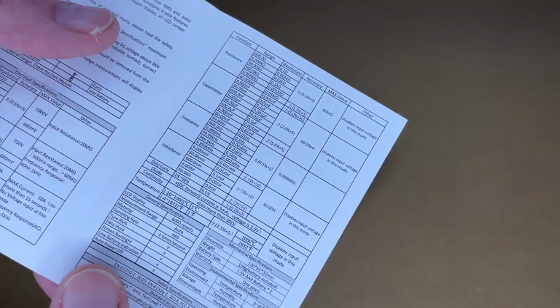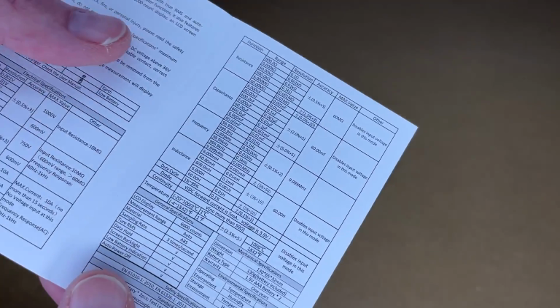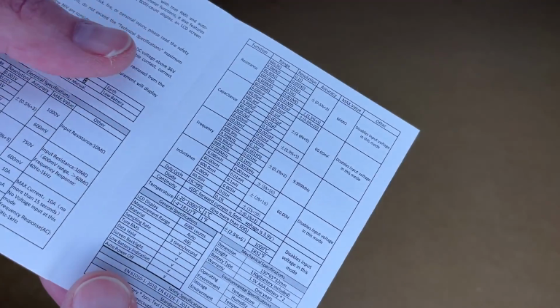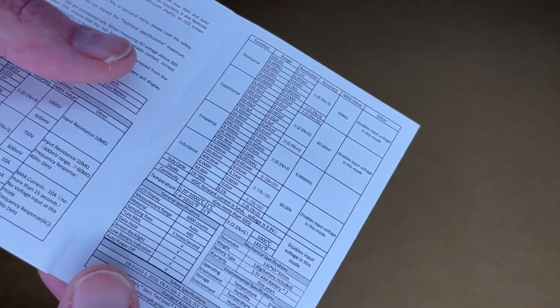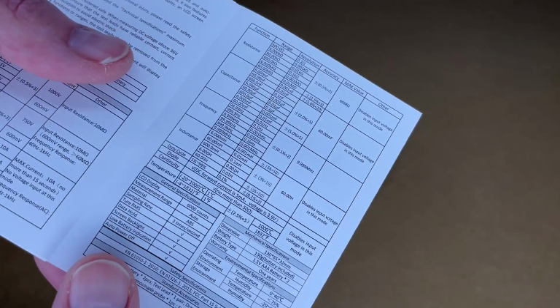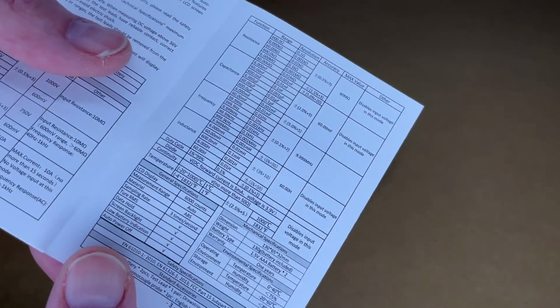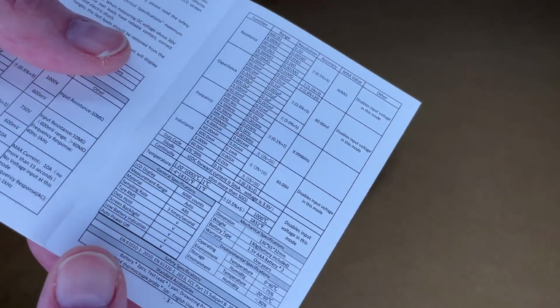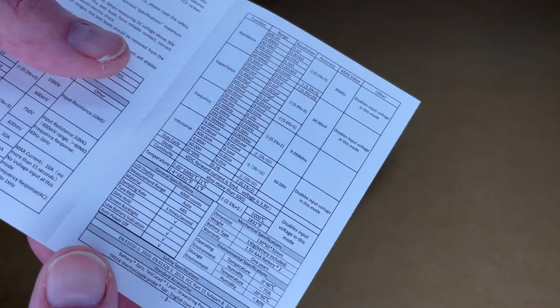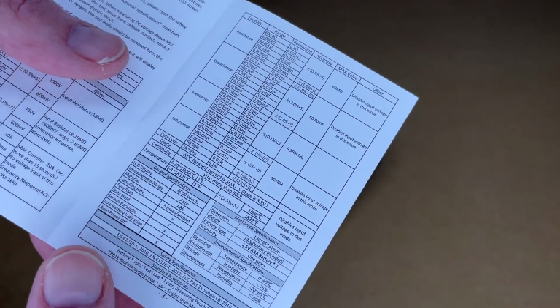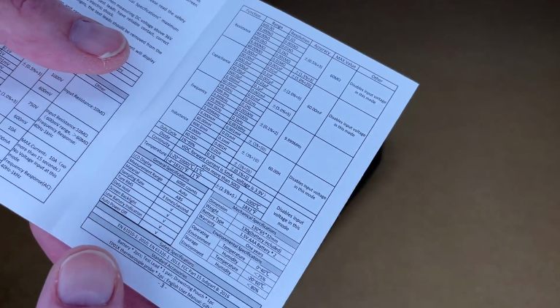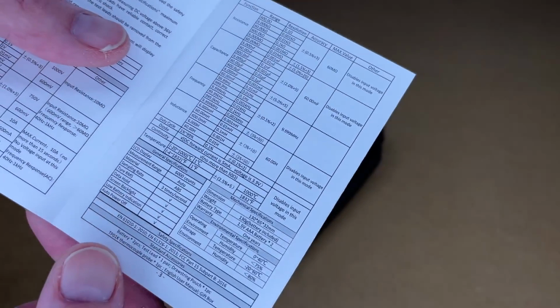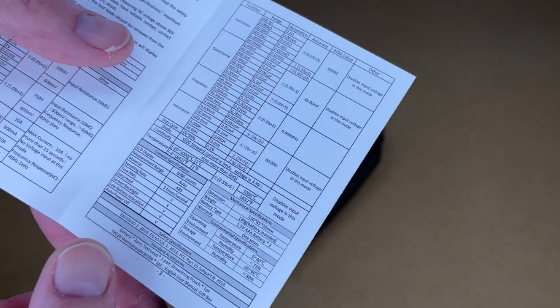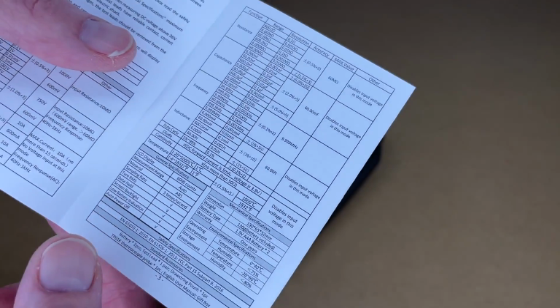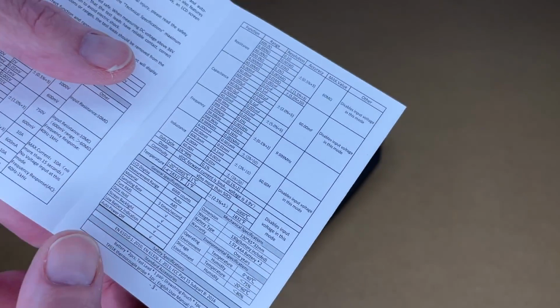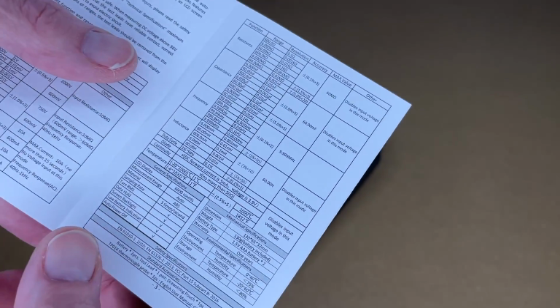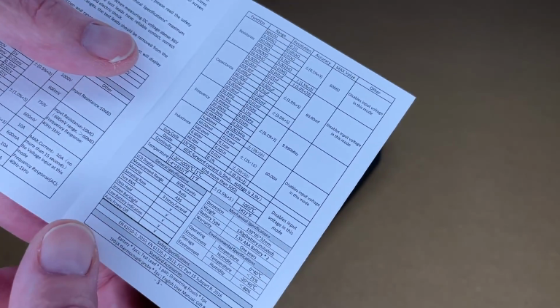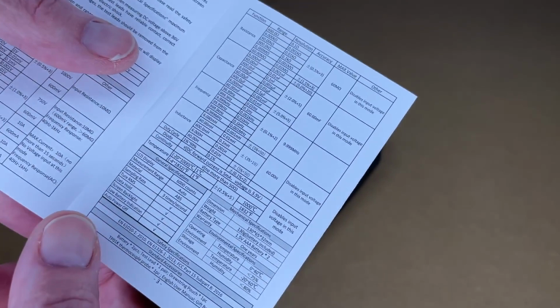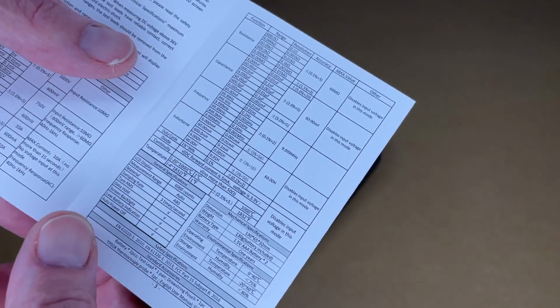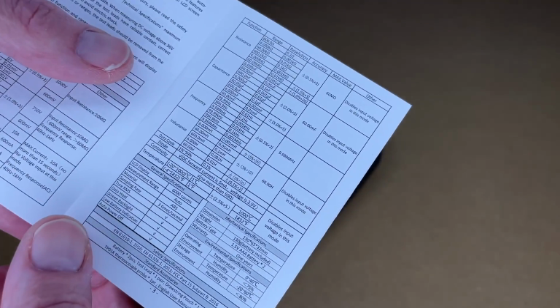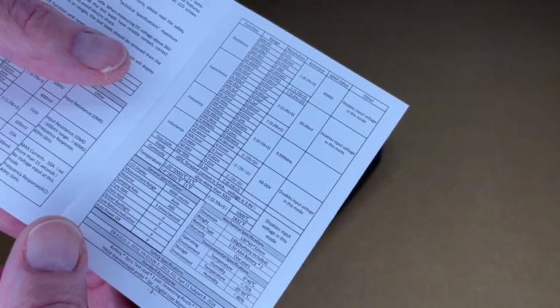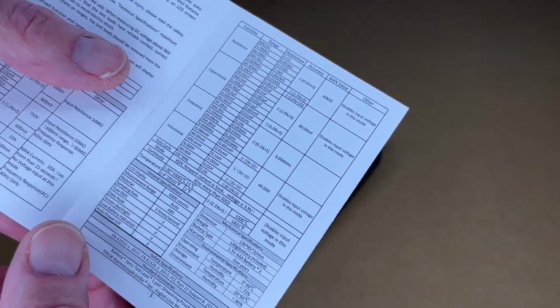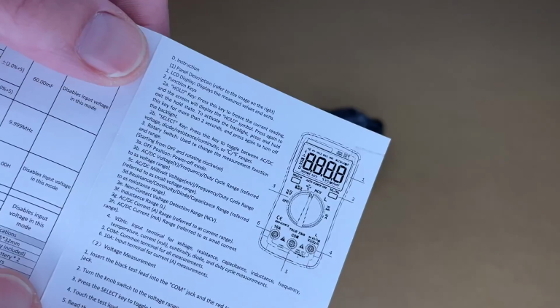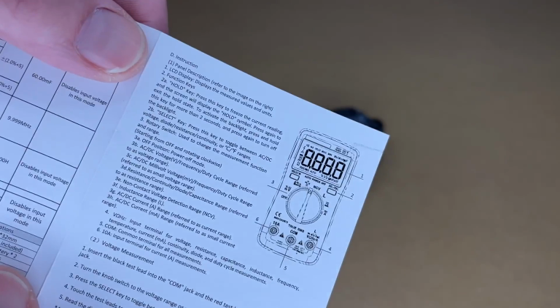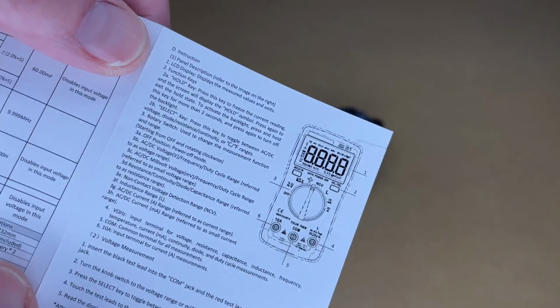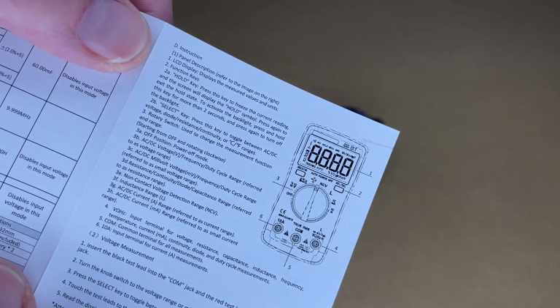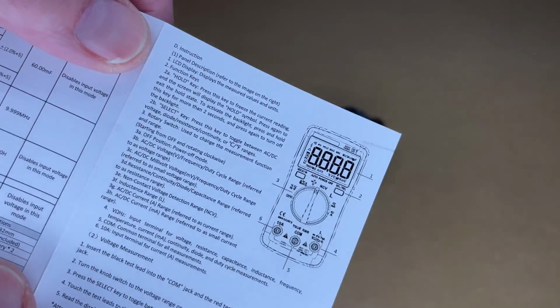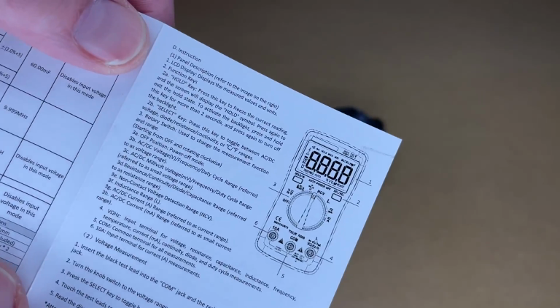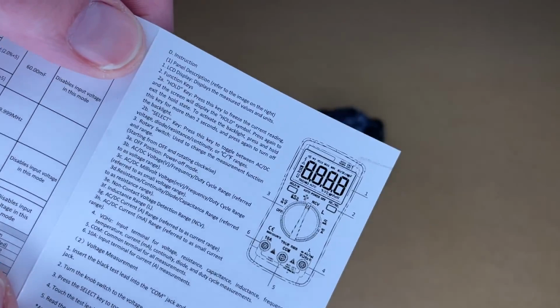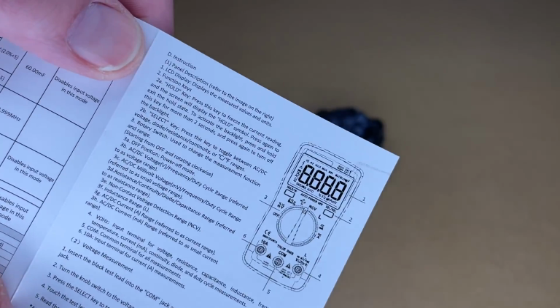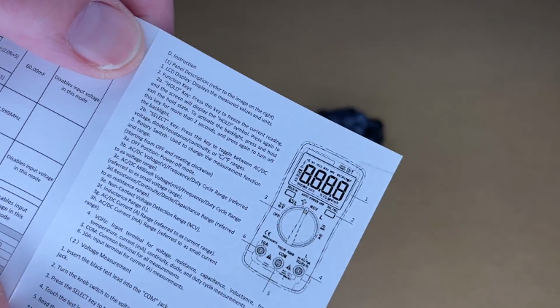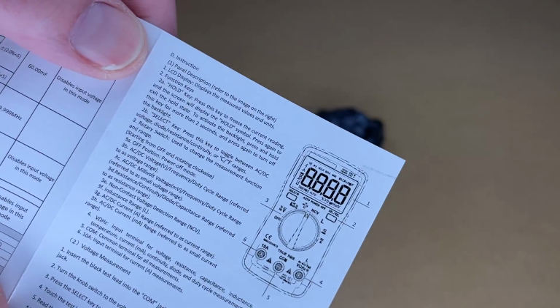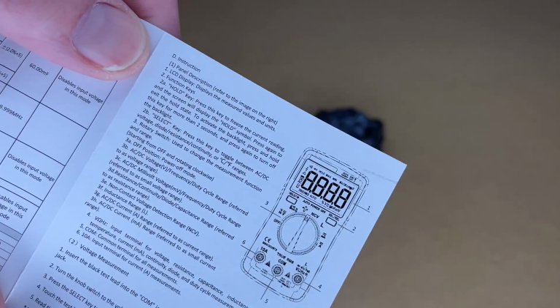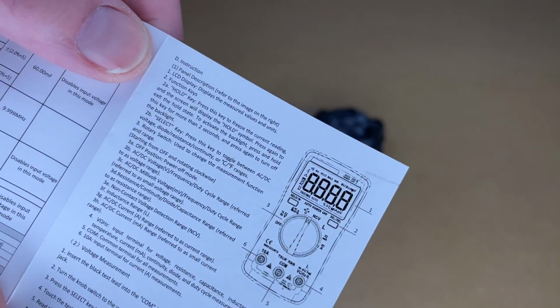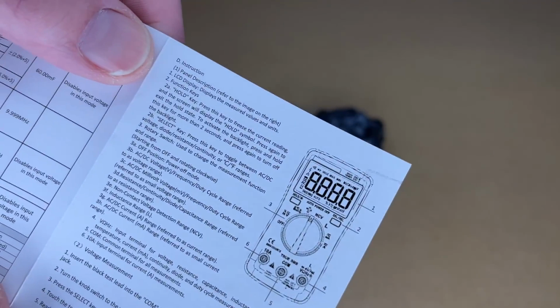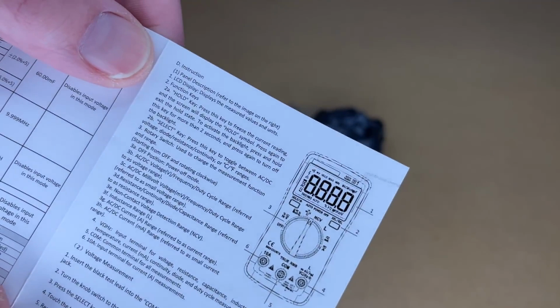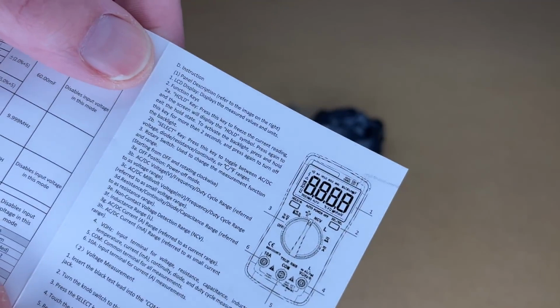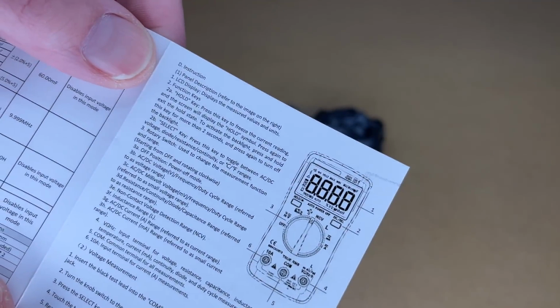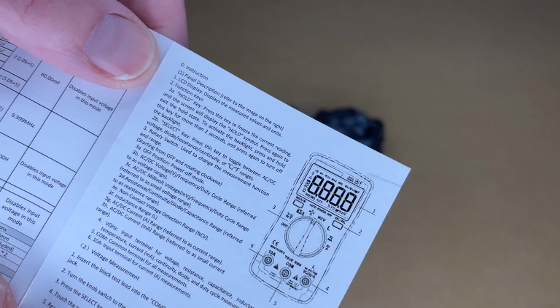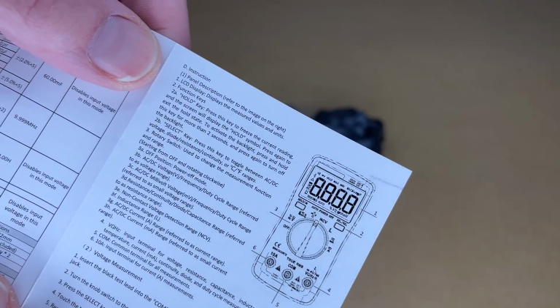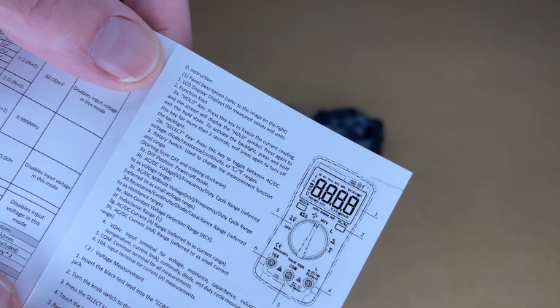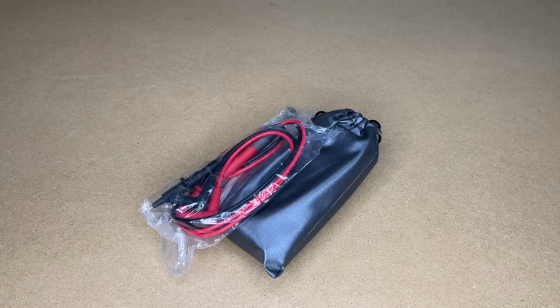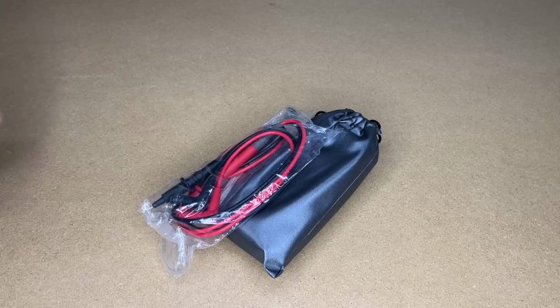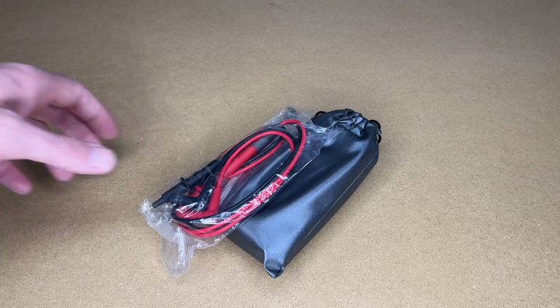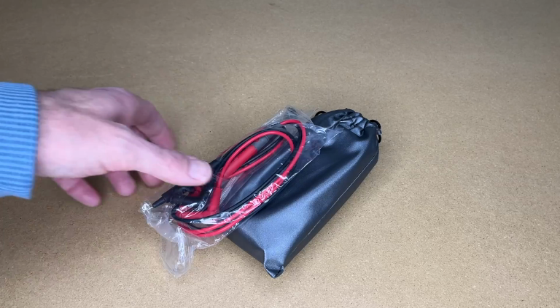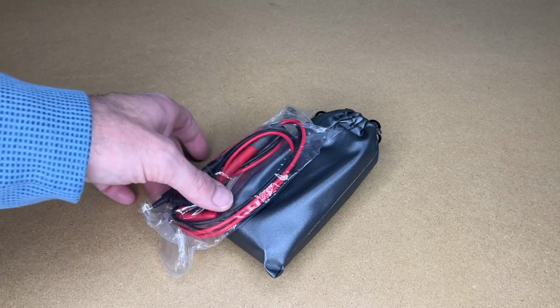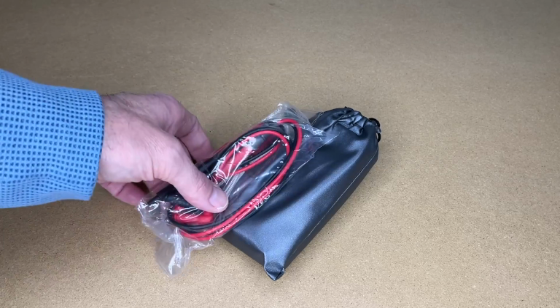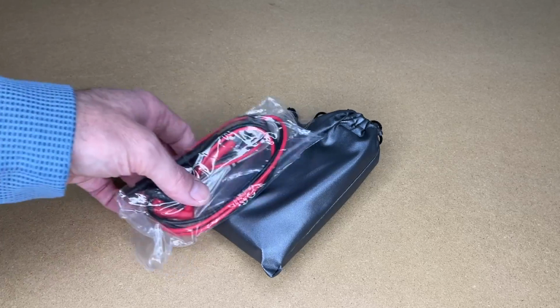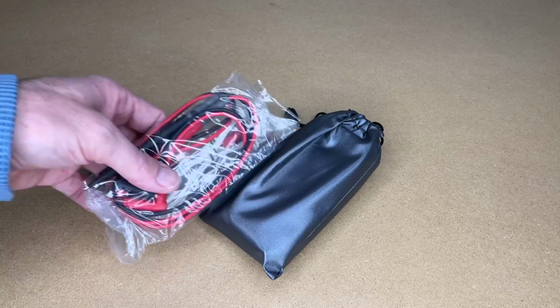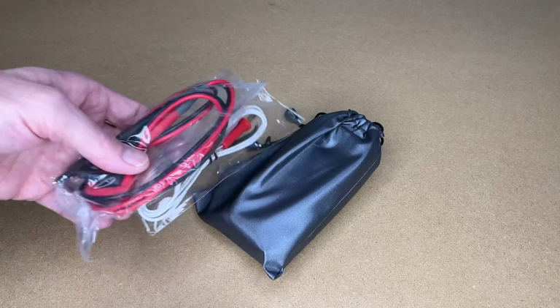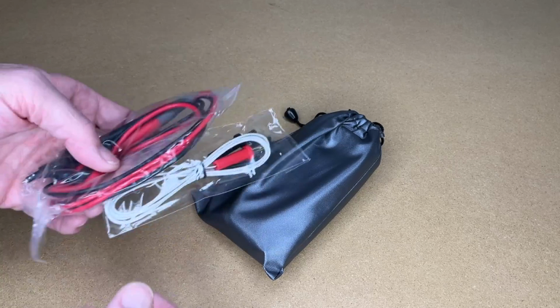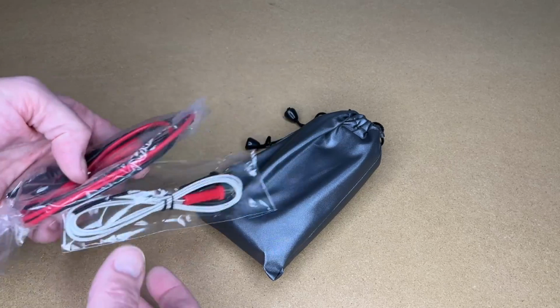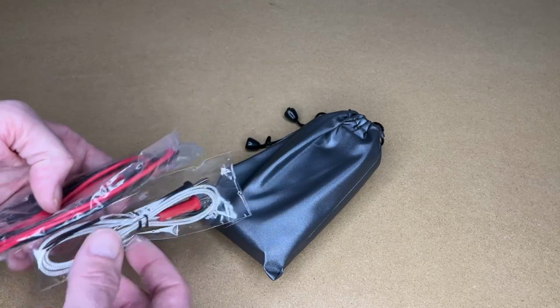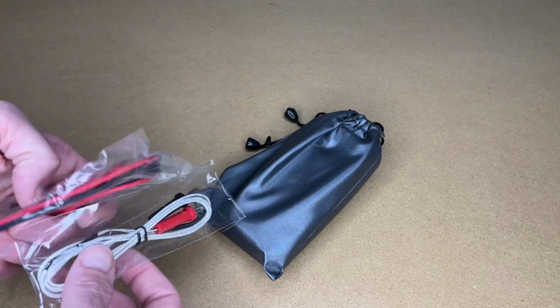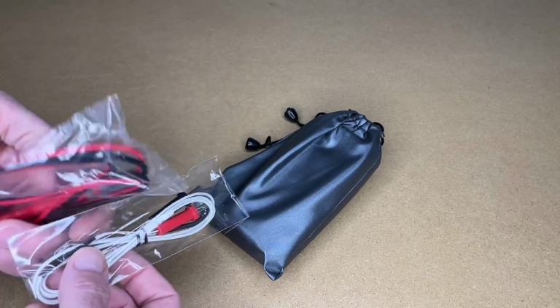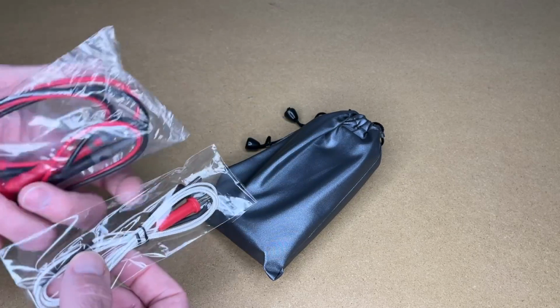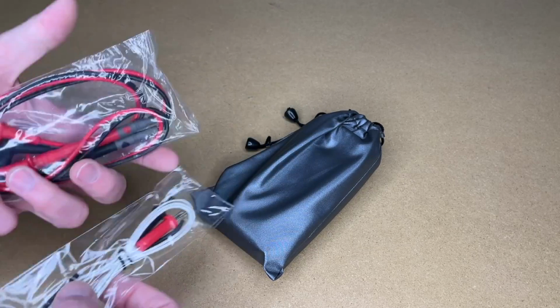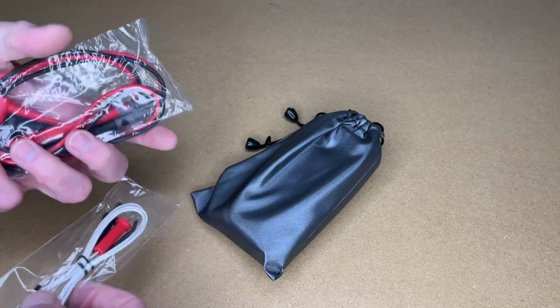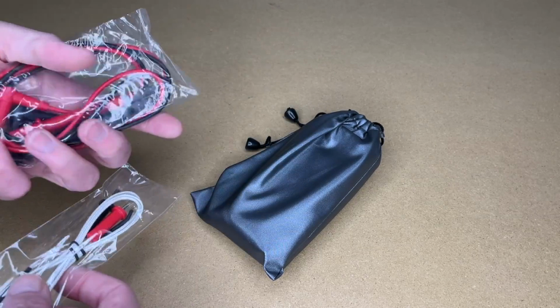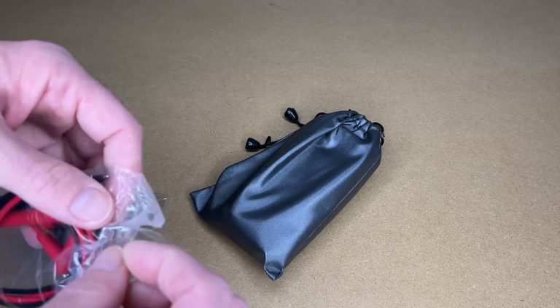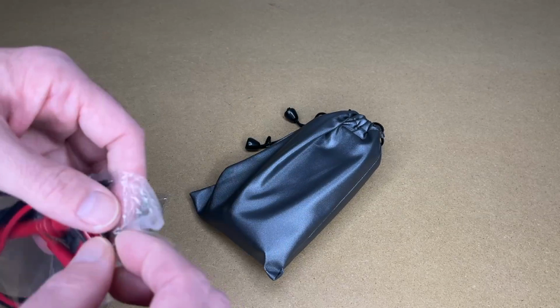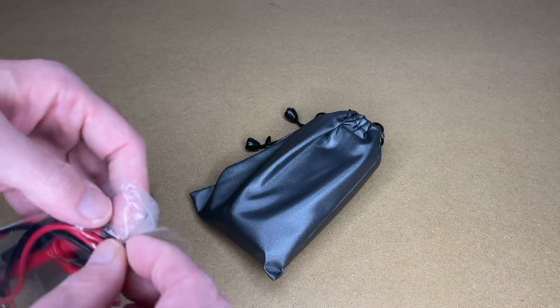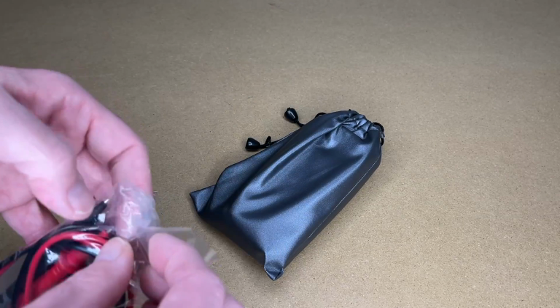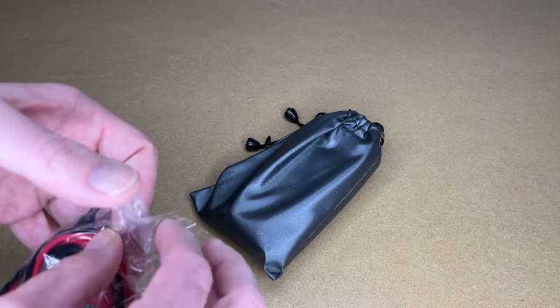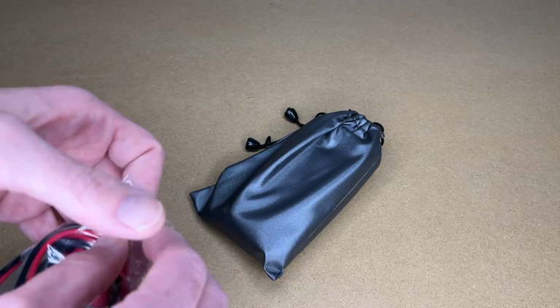diode, continuity, and temperature. The display is 6000 counts and it has data hold, backlight, and low battery function. It also has non-contact voltage sensing. Here are the instructions — let's take a look at the parts. We have our leads and it comes with a temperature probe.